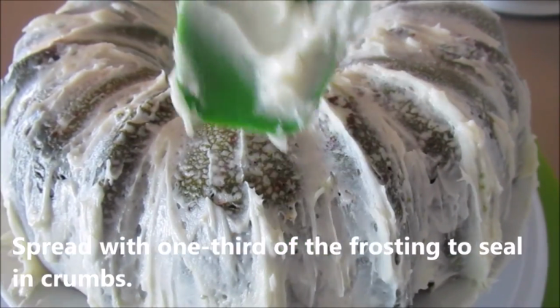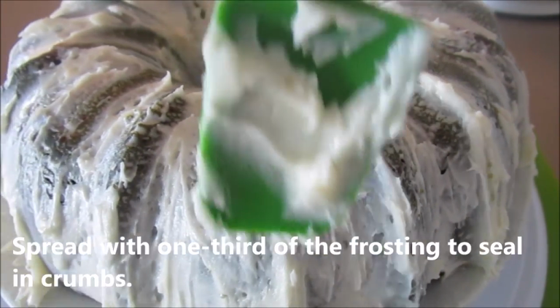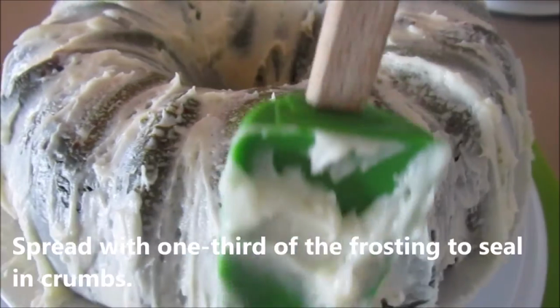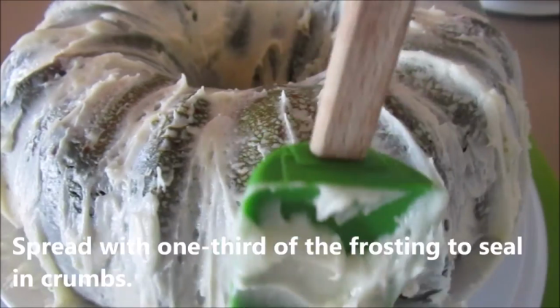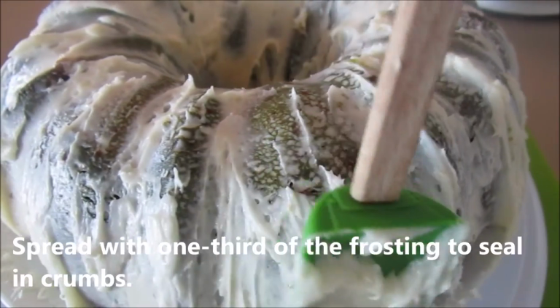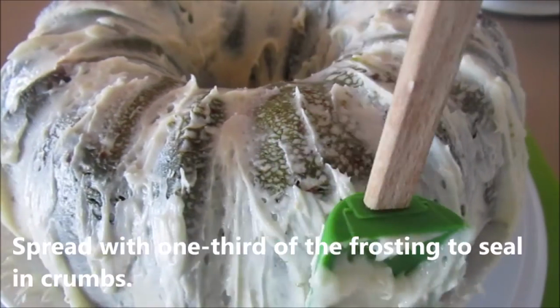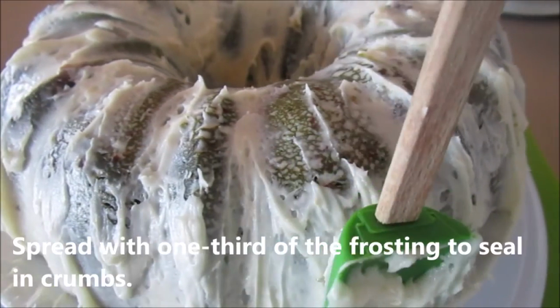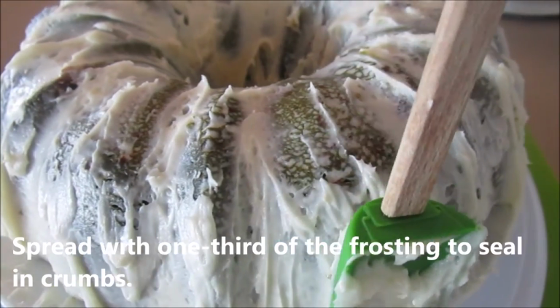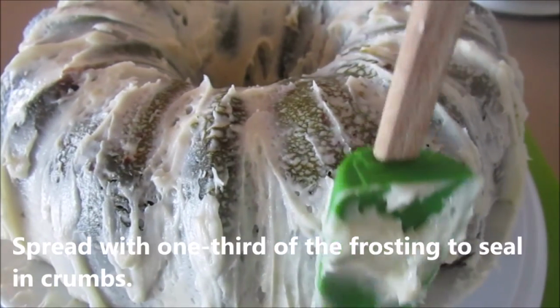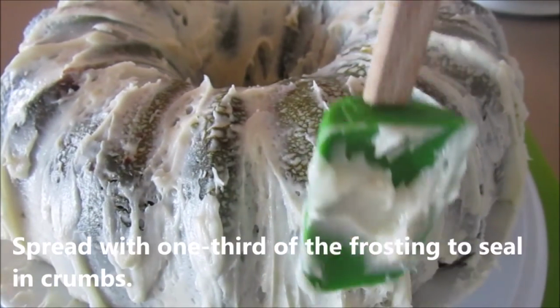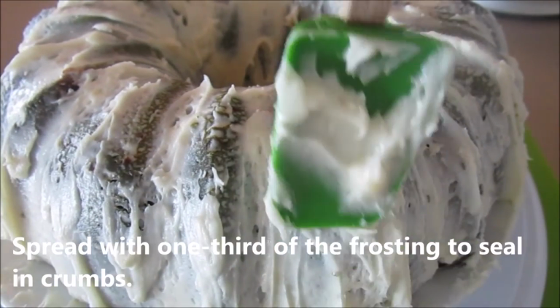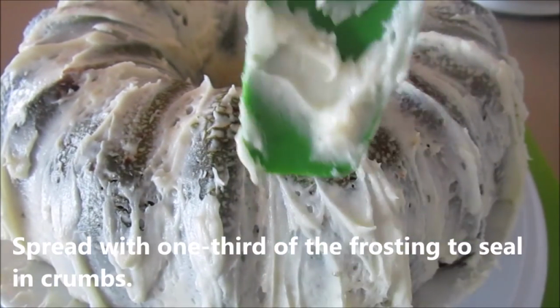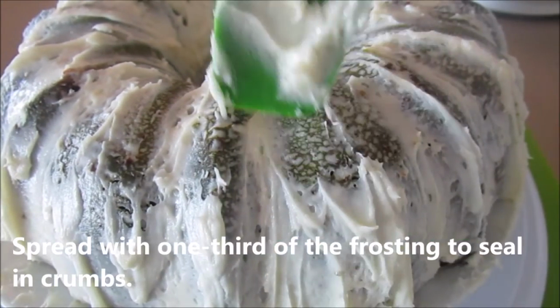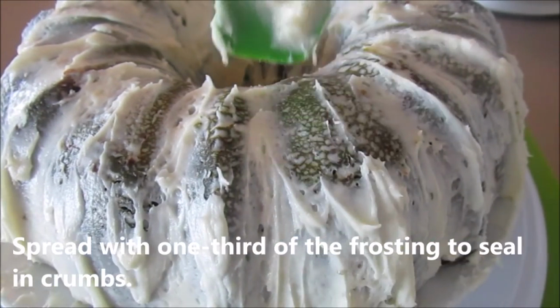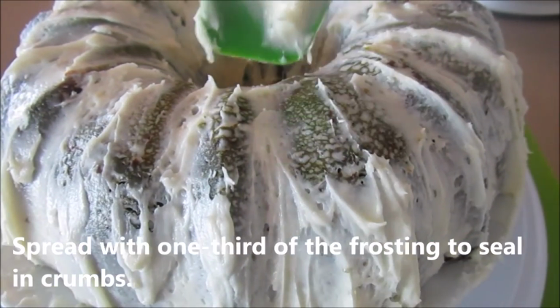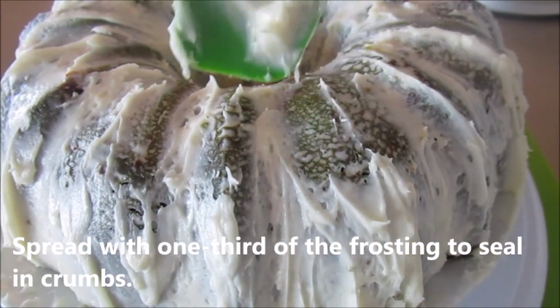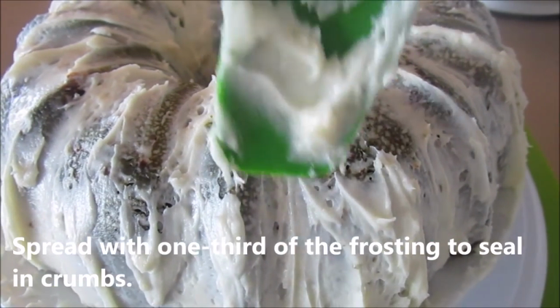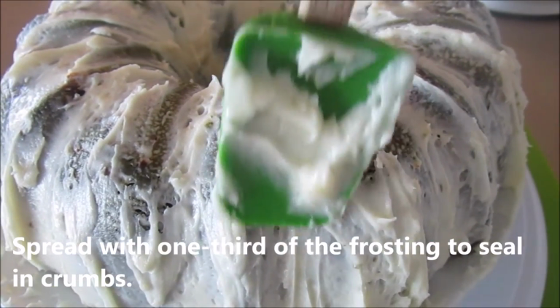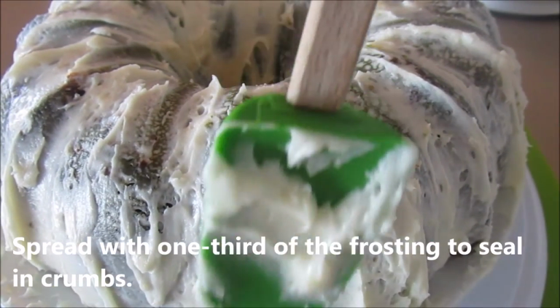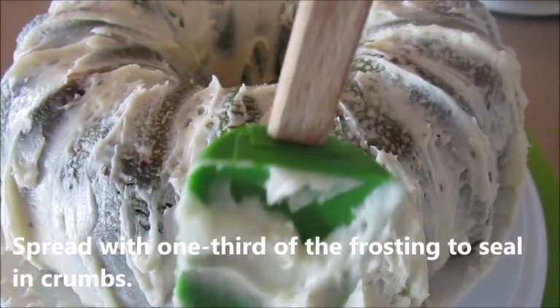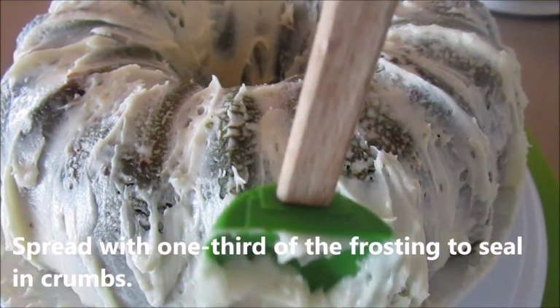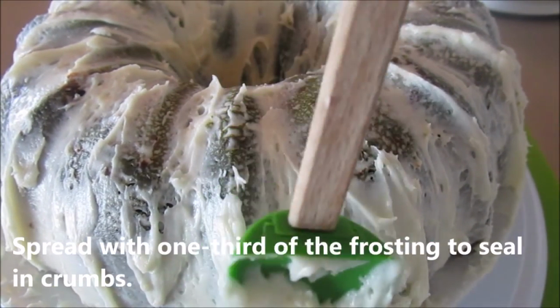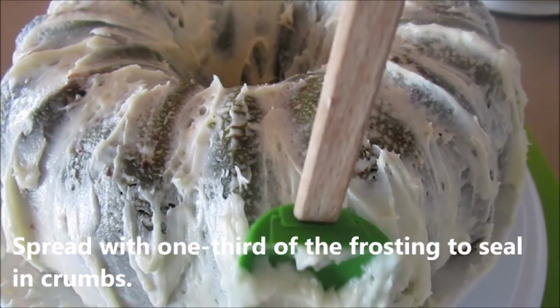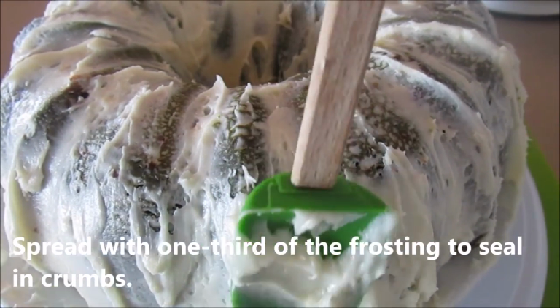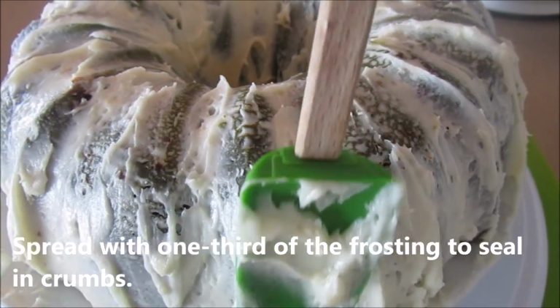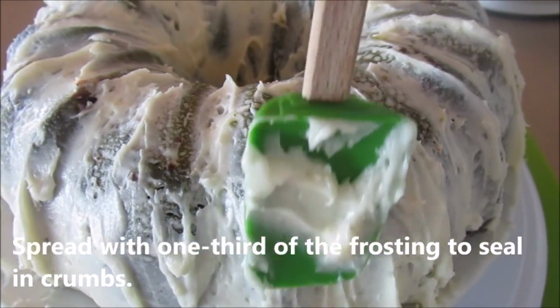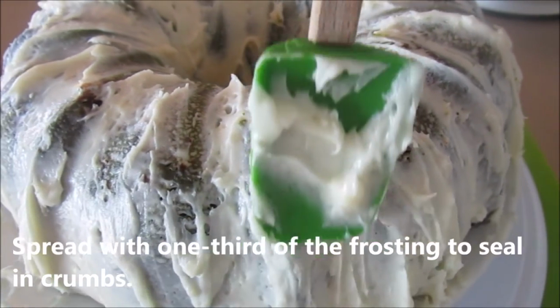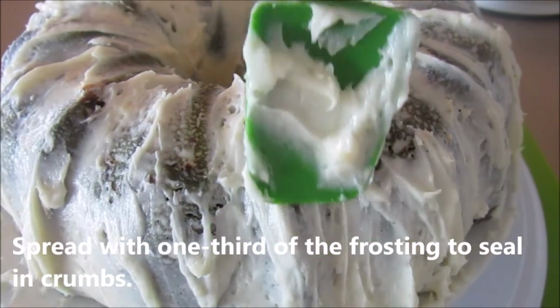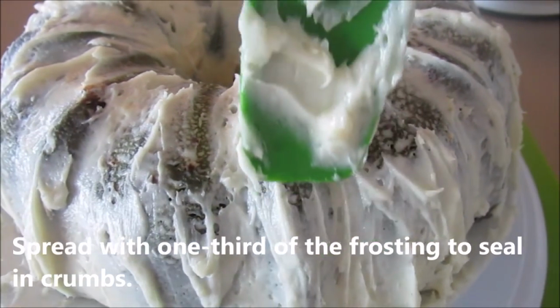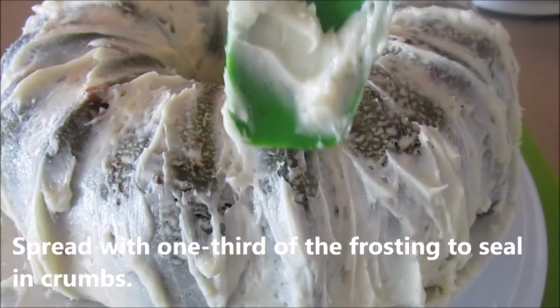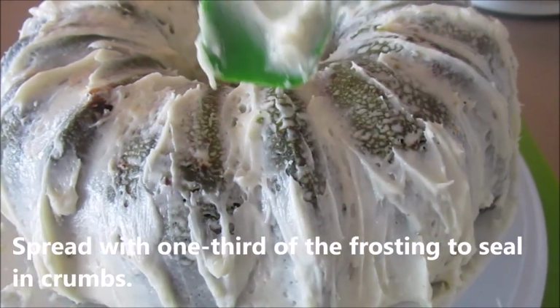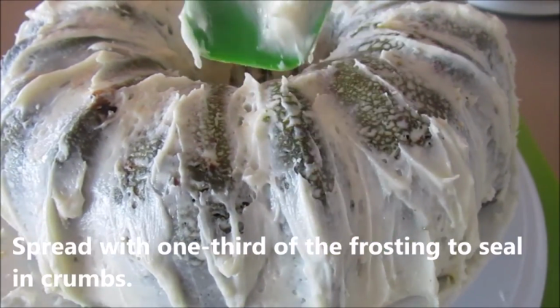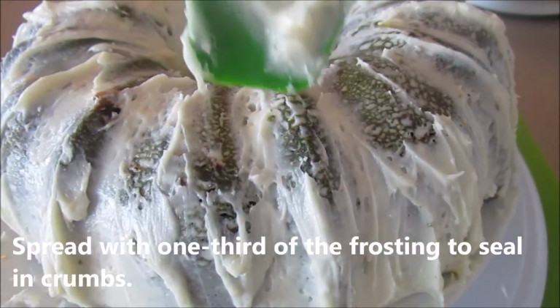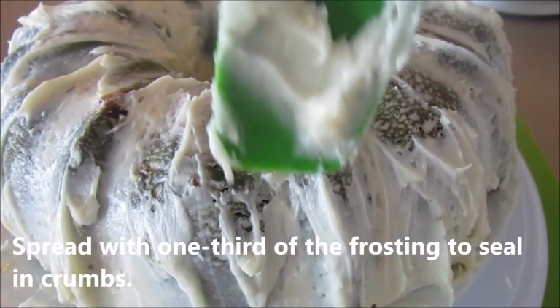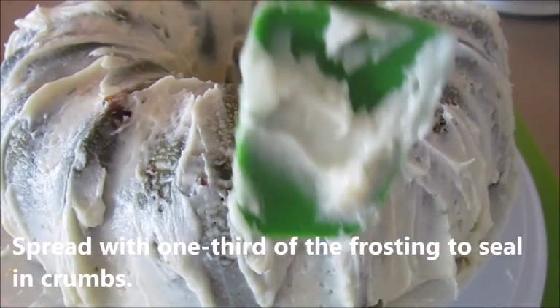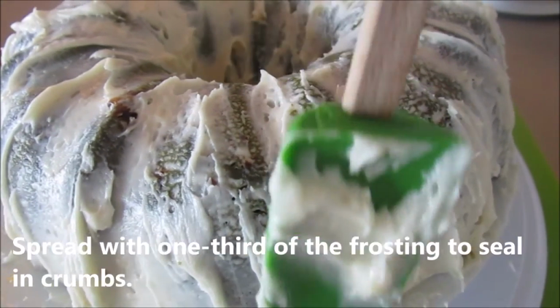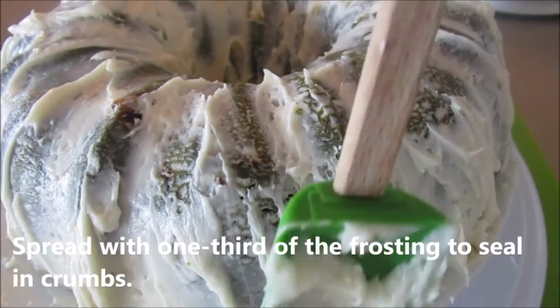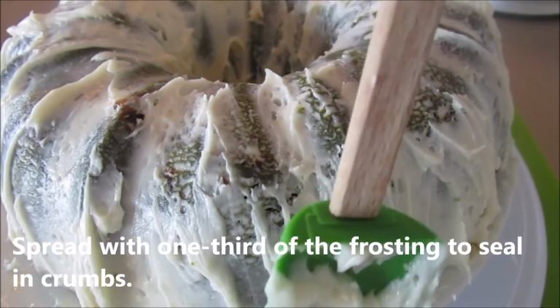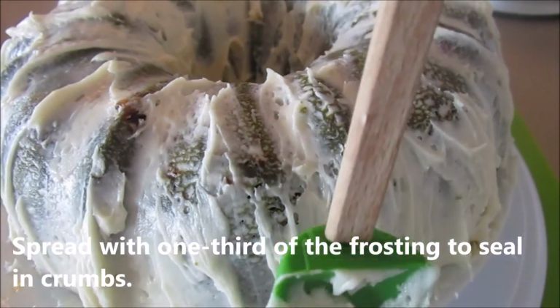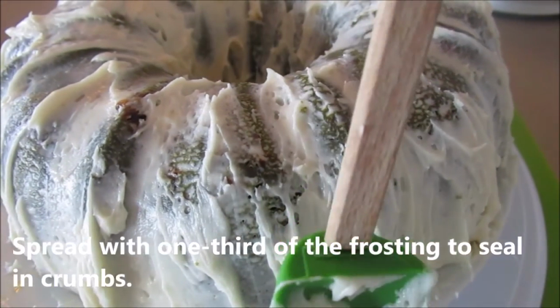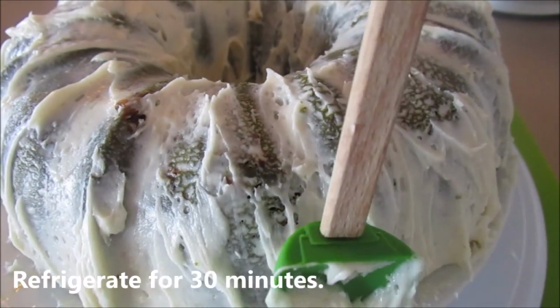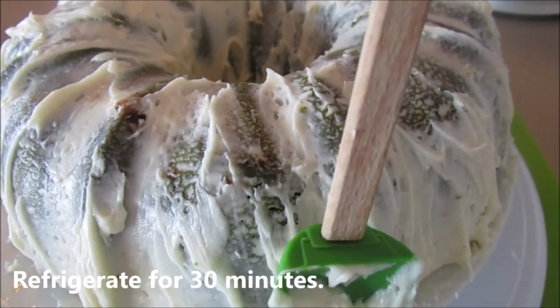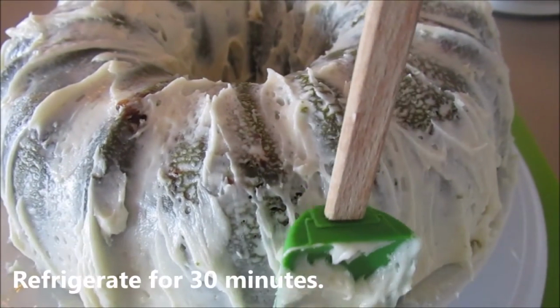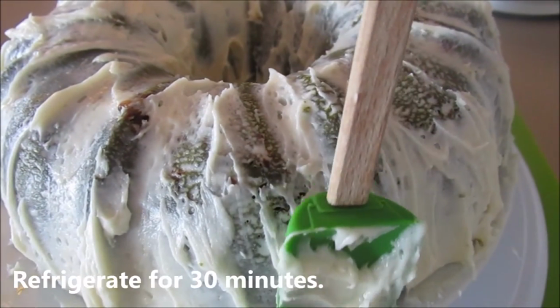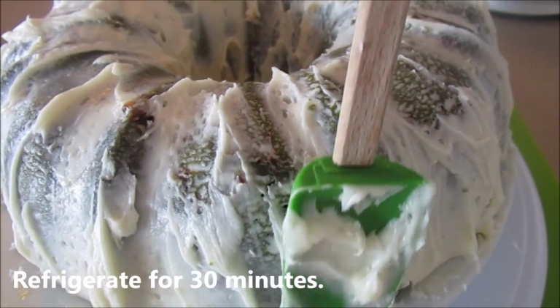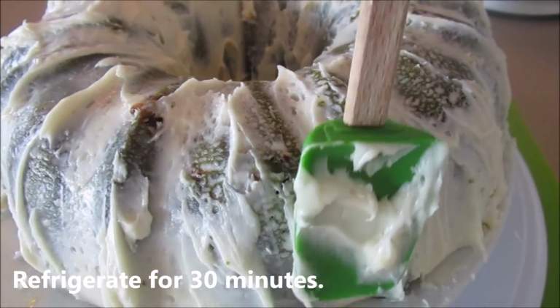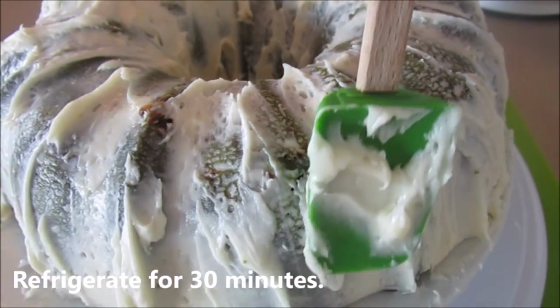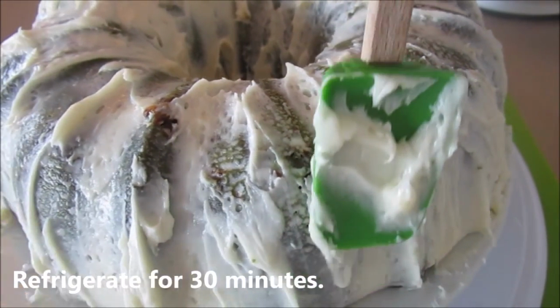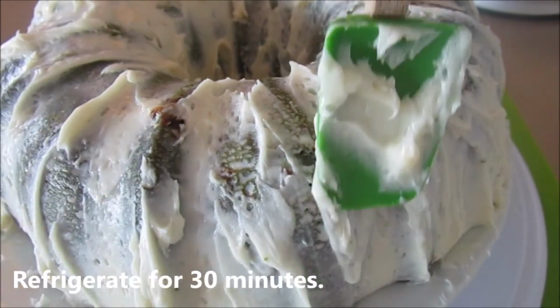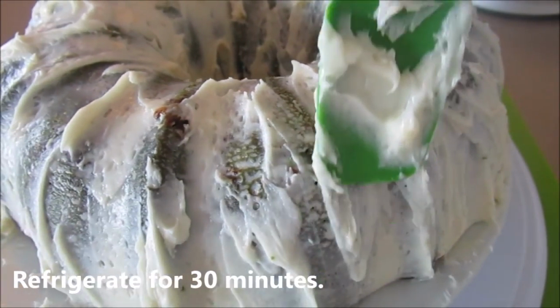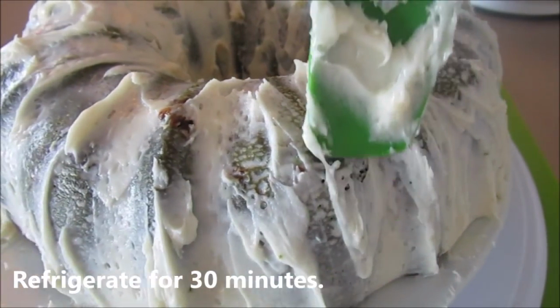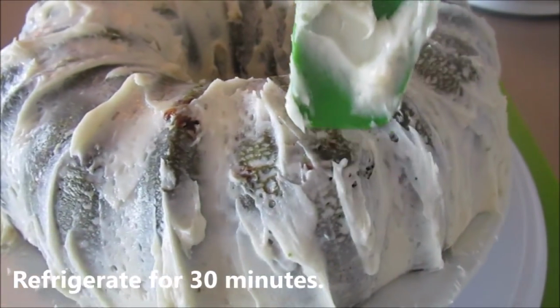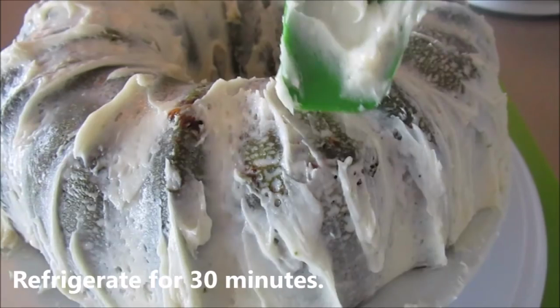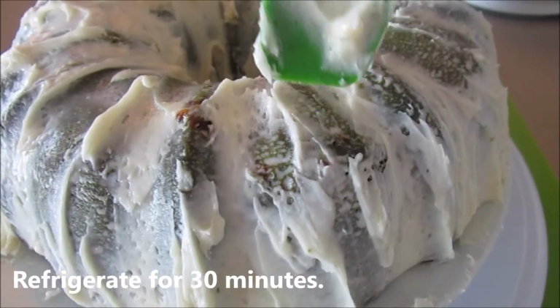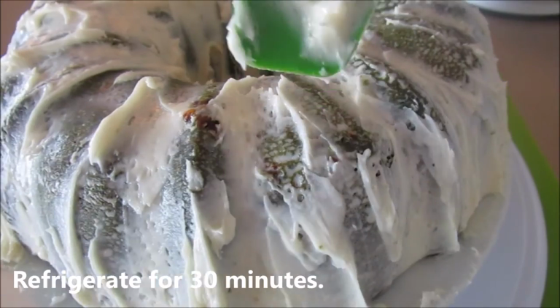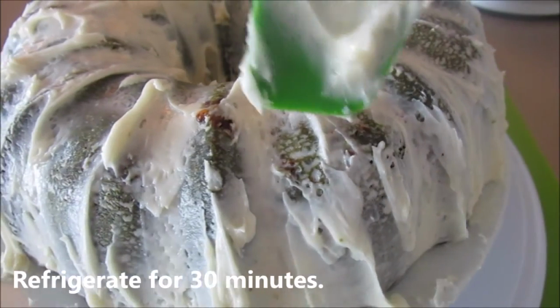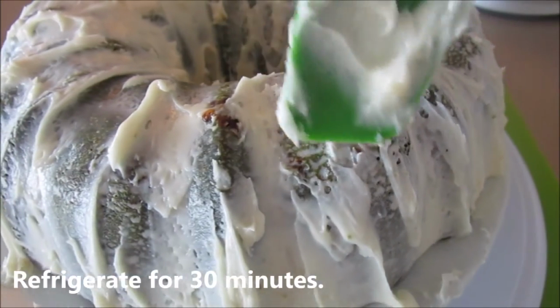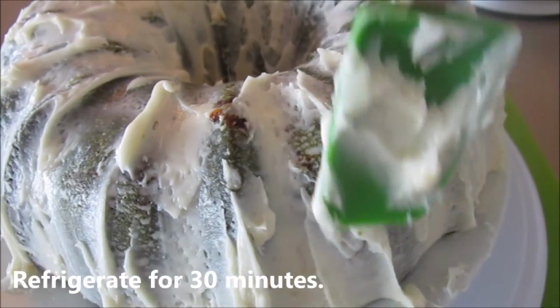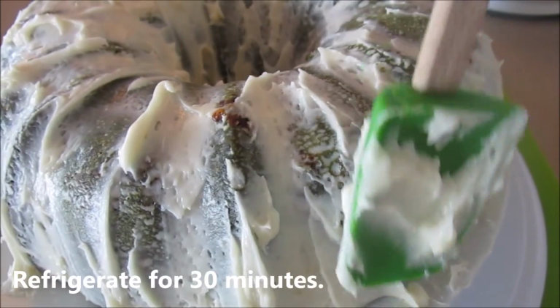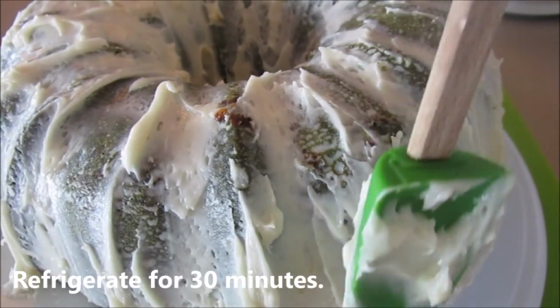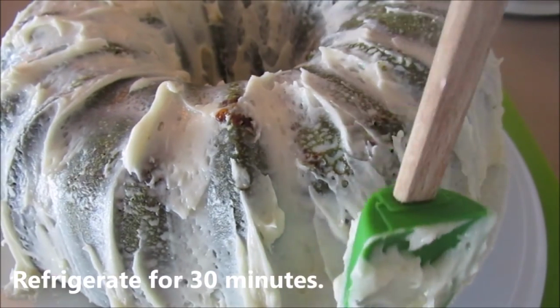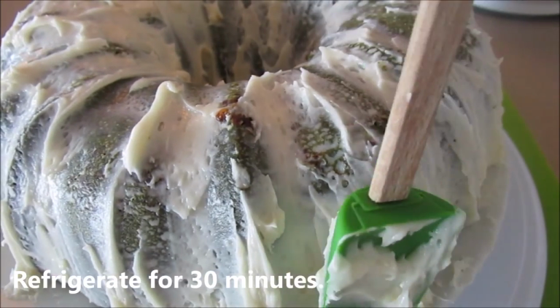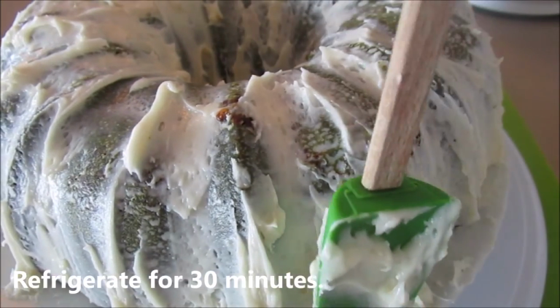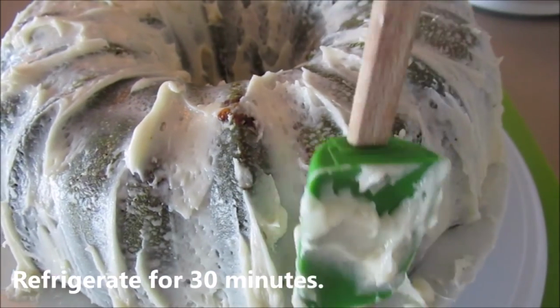I've just put on a thin layer of frosting onto the cake. I'm going to let this set in the refrigerator for about 30 minutes, and then we're going to add the rest of the frosting onto the cake.